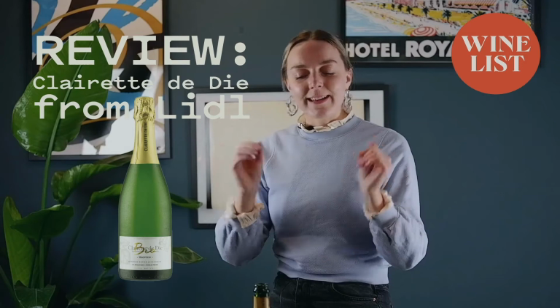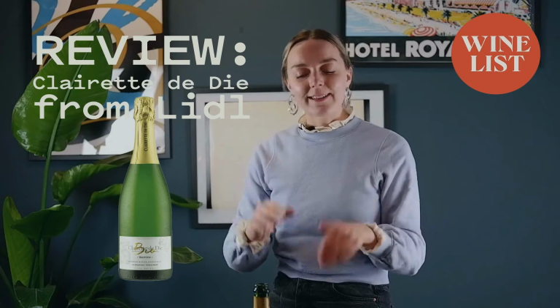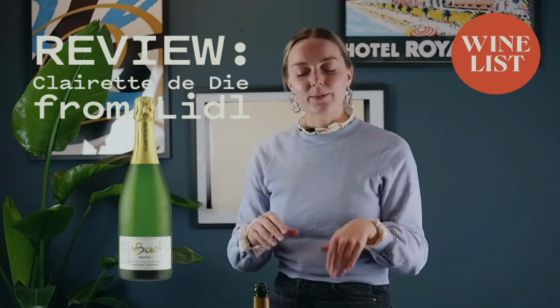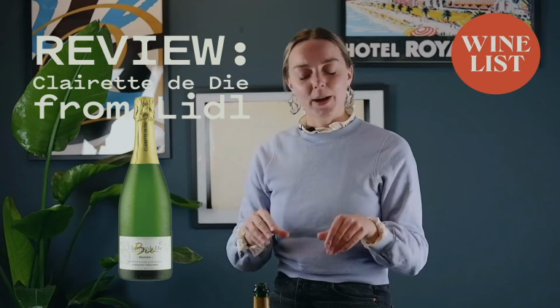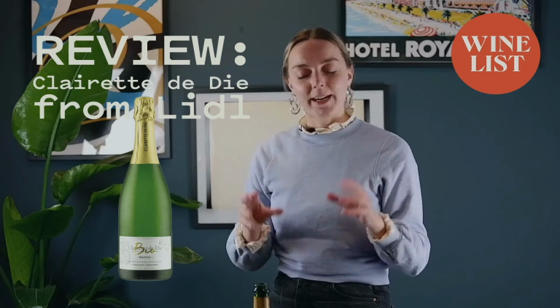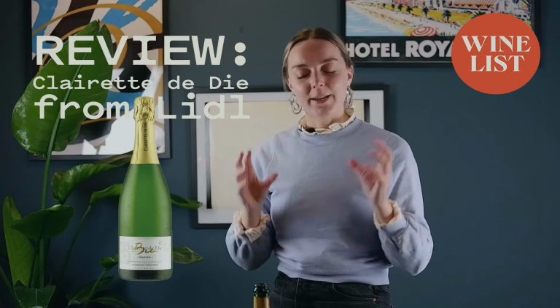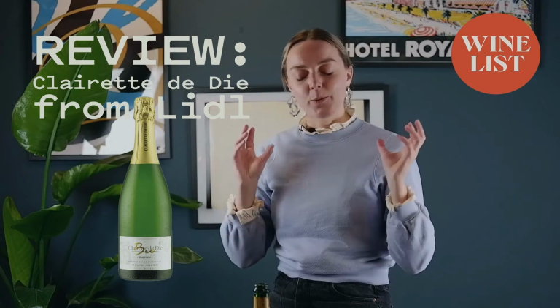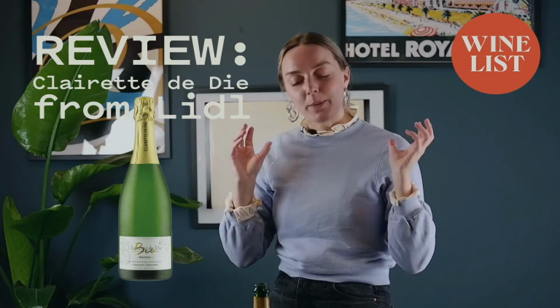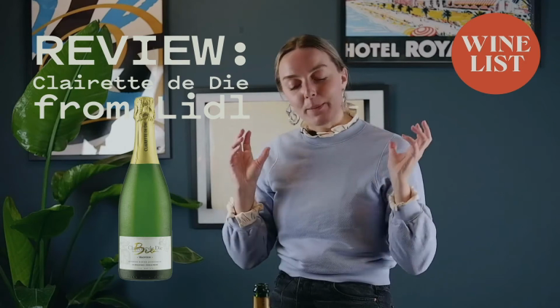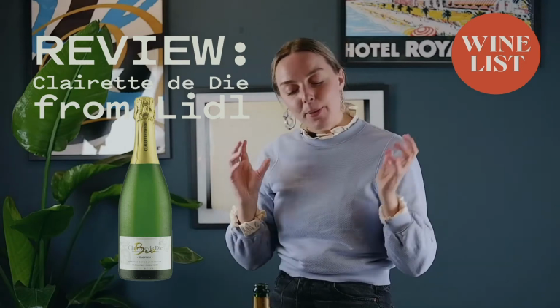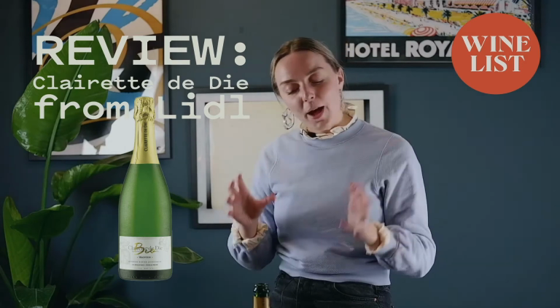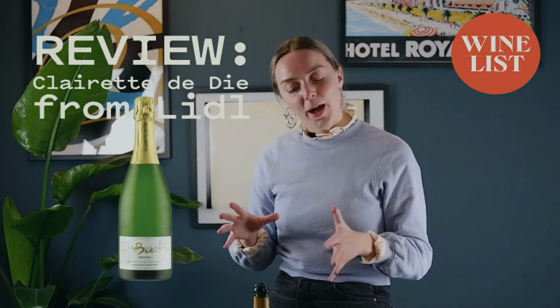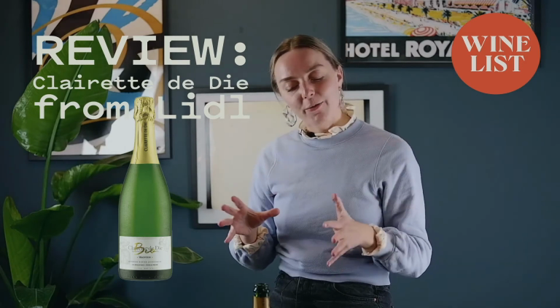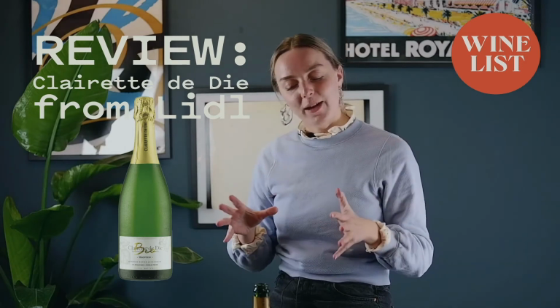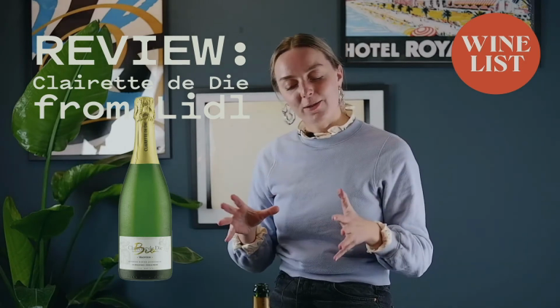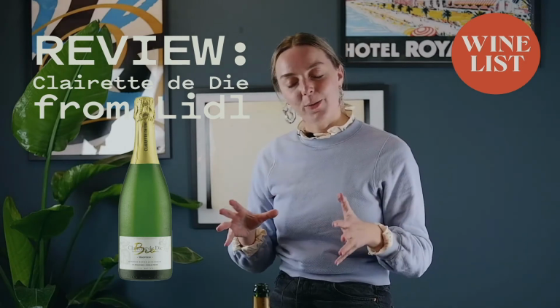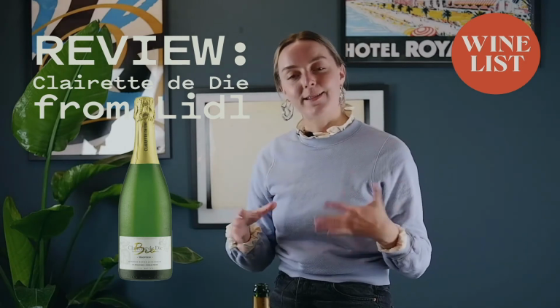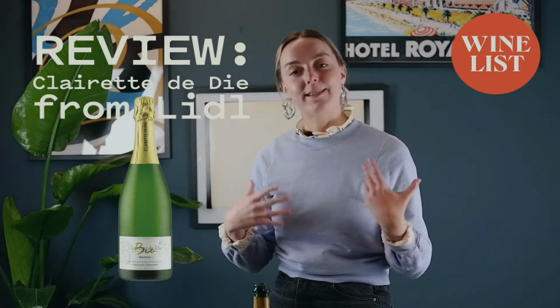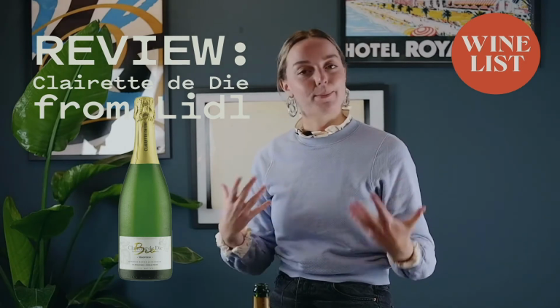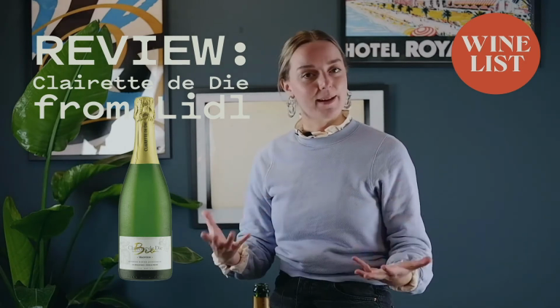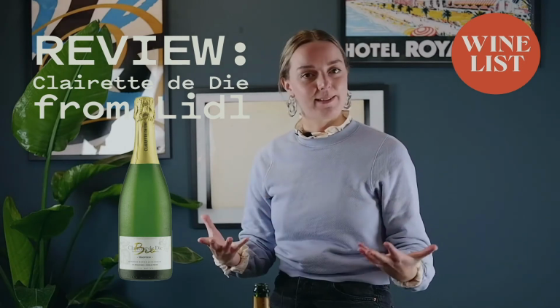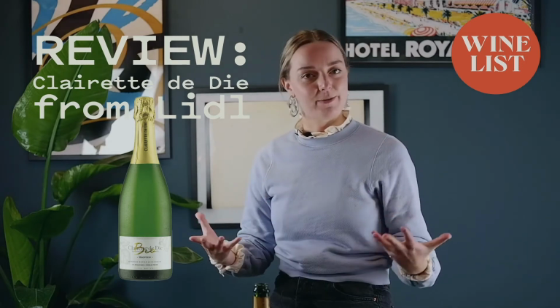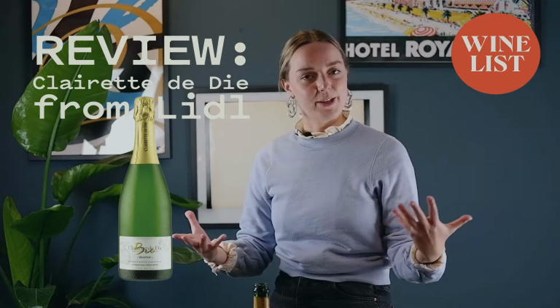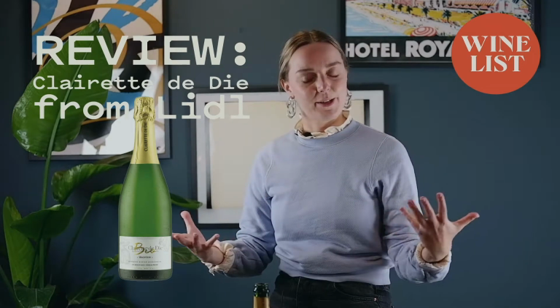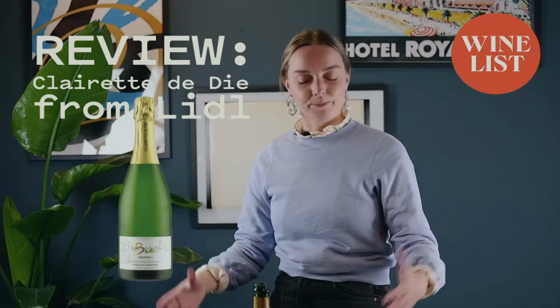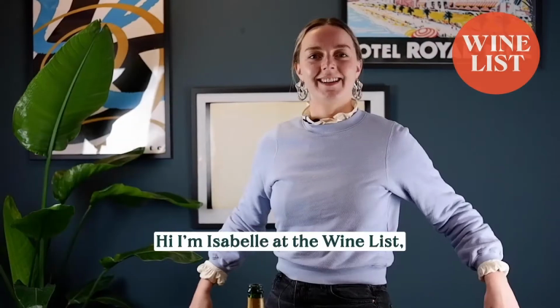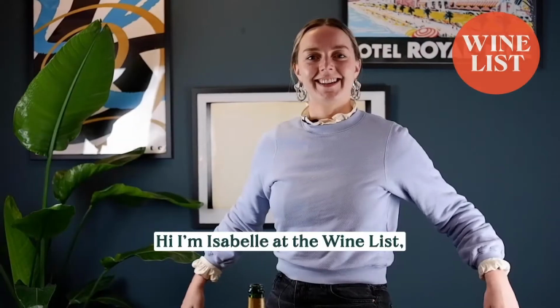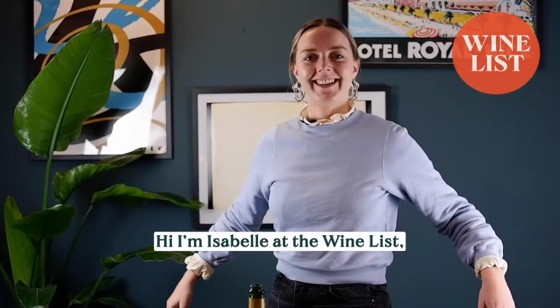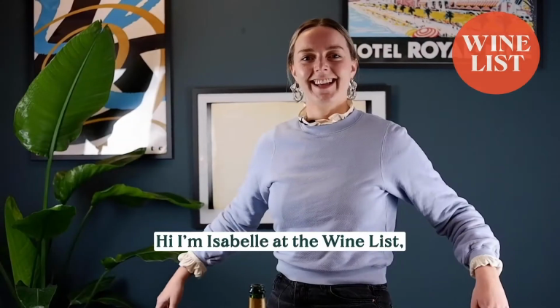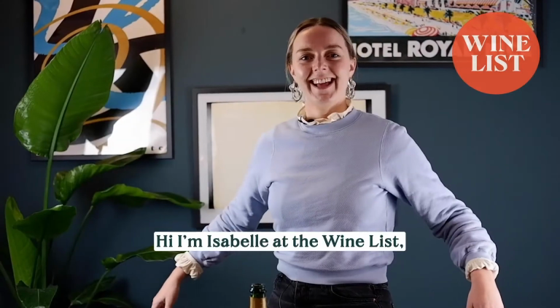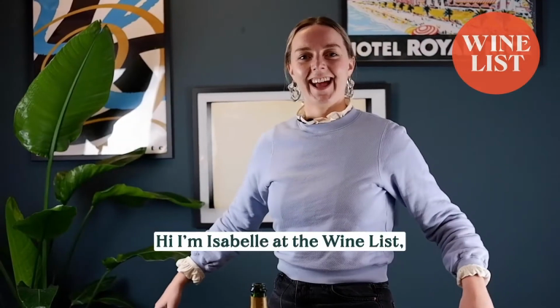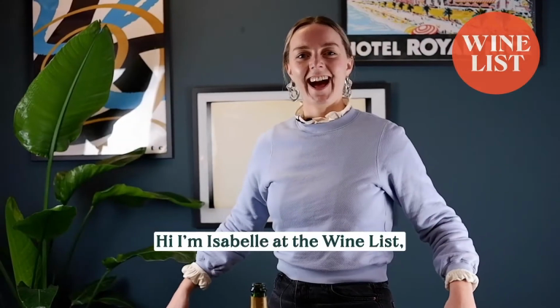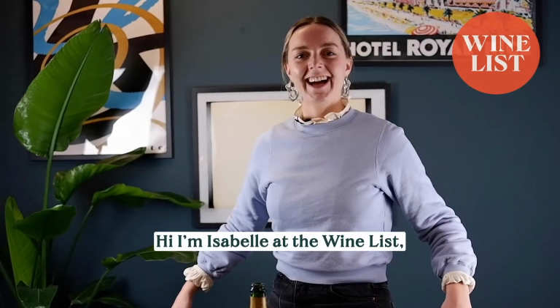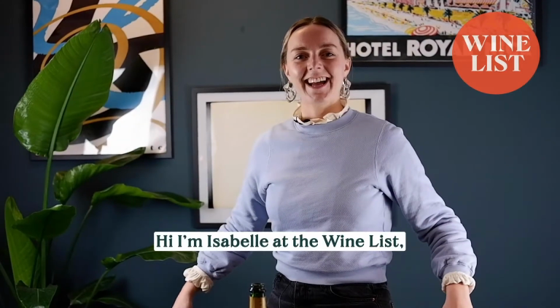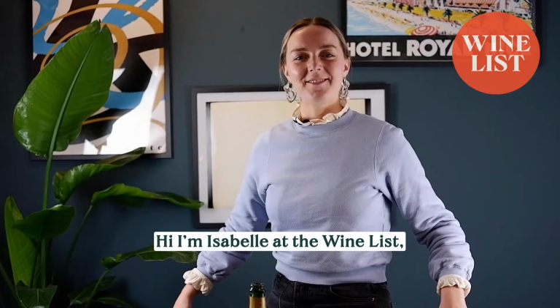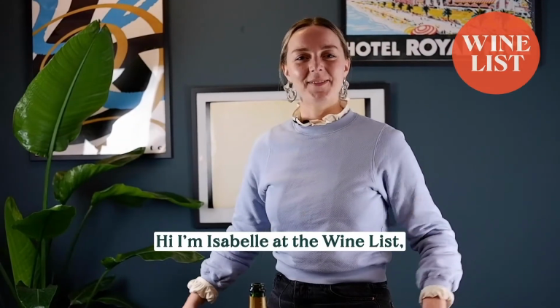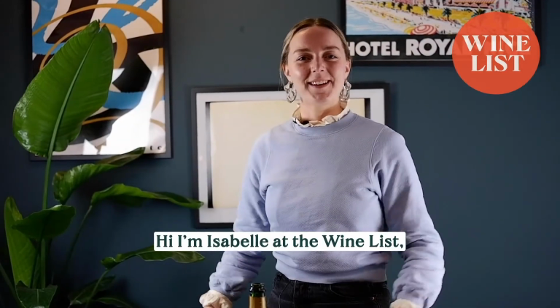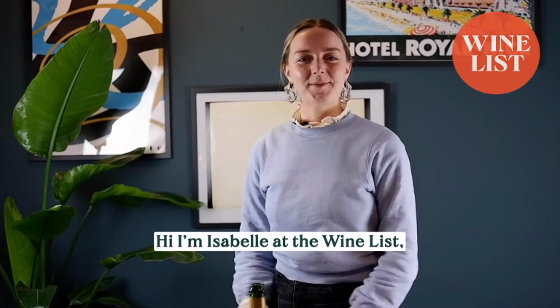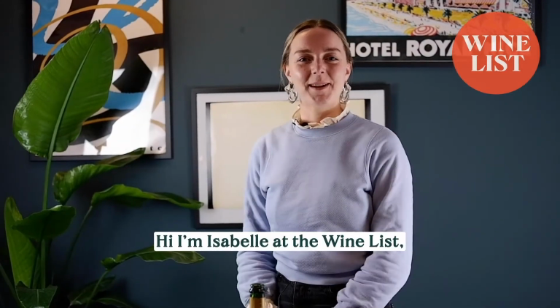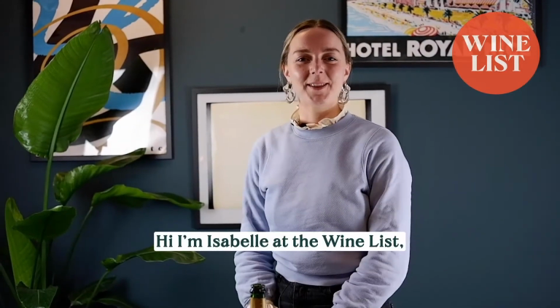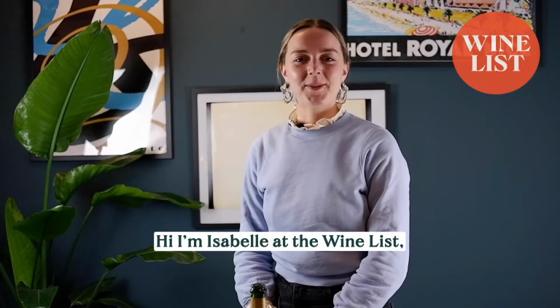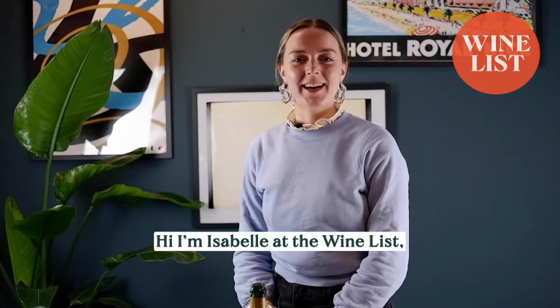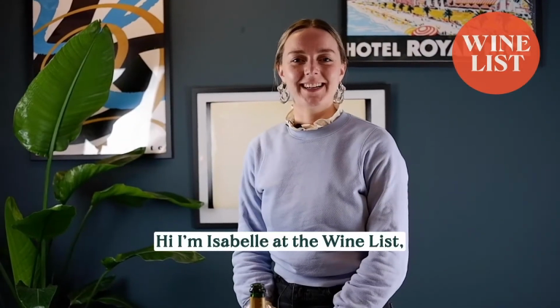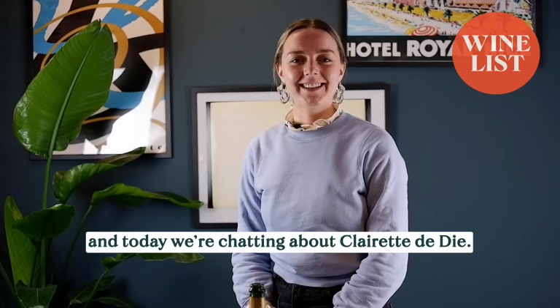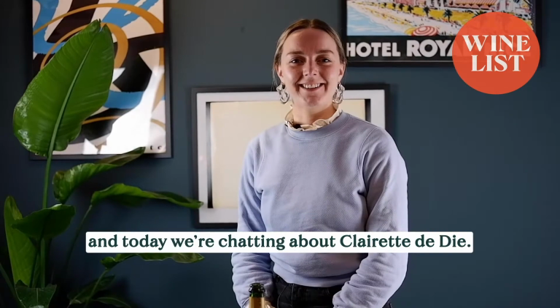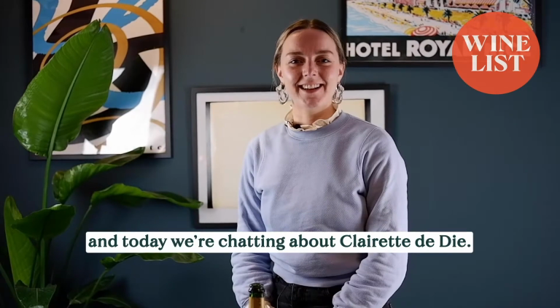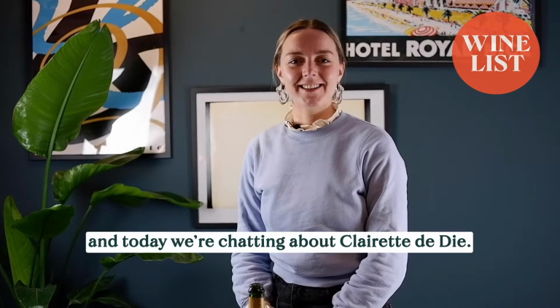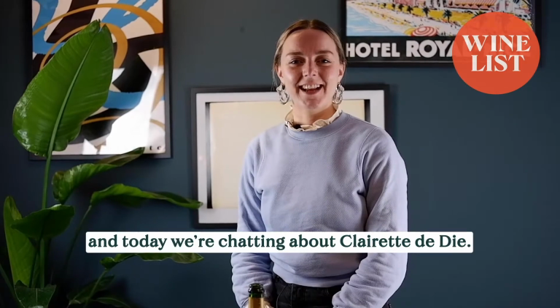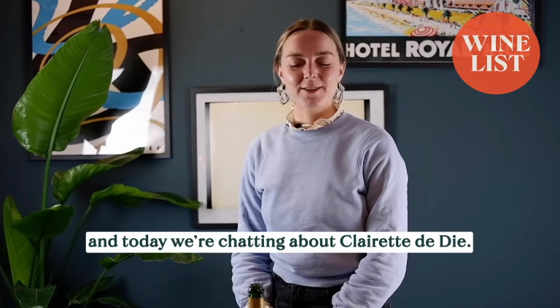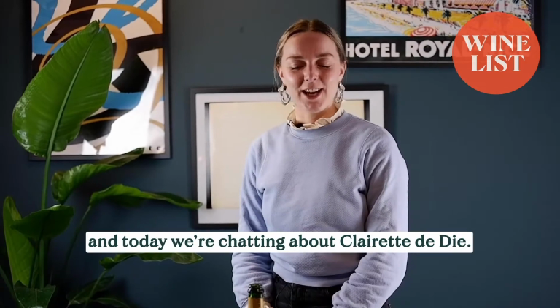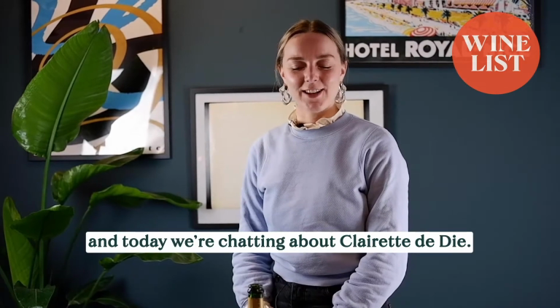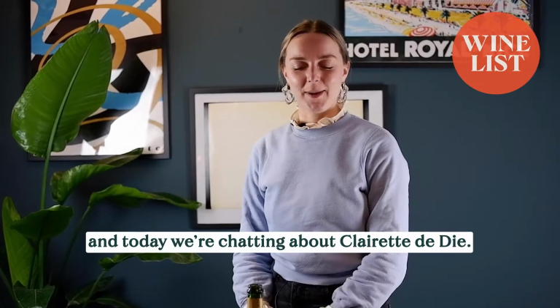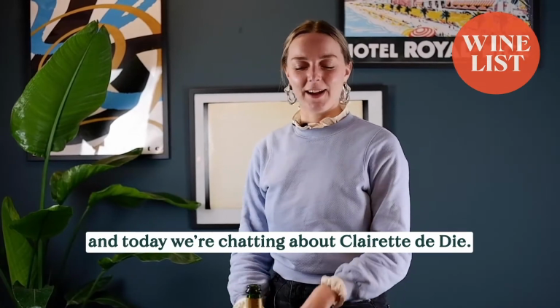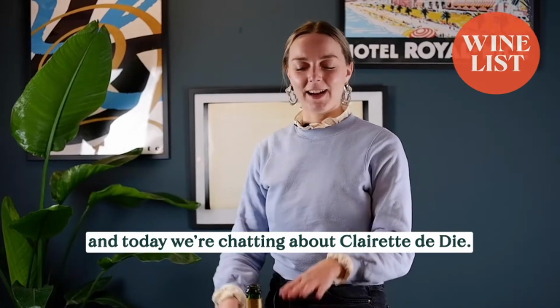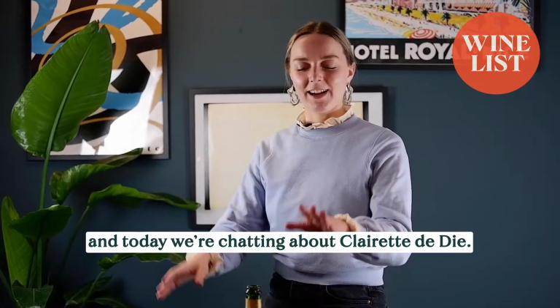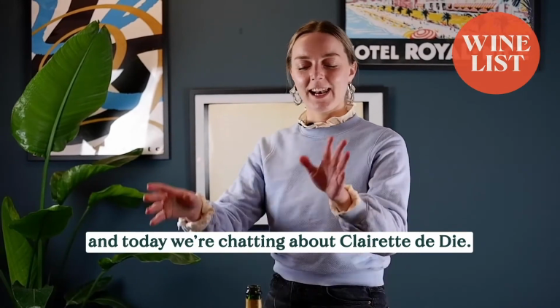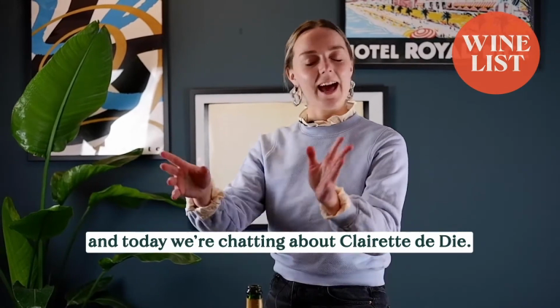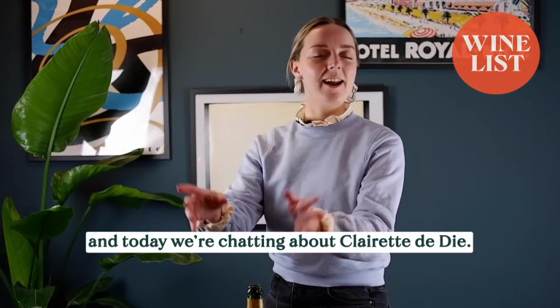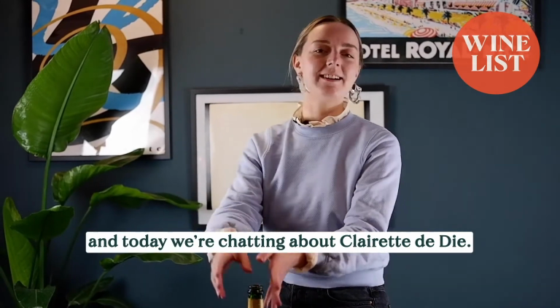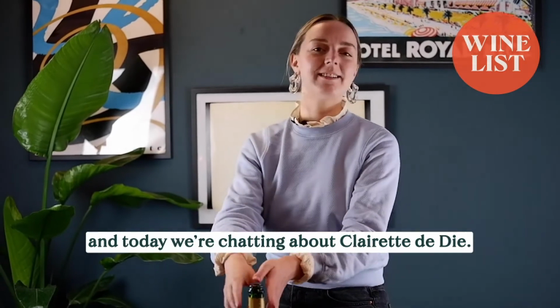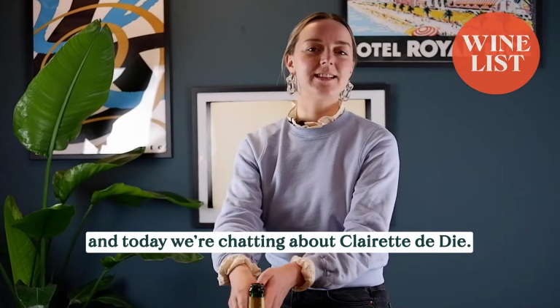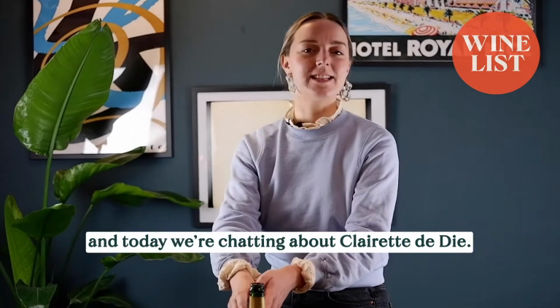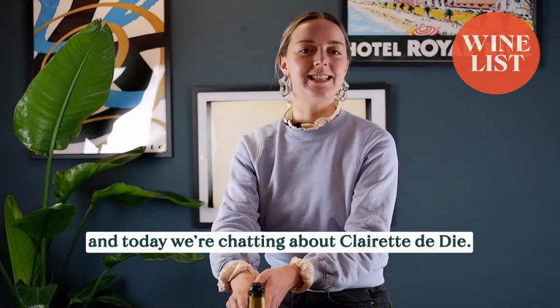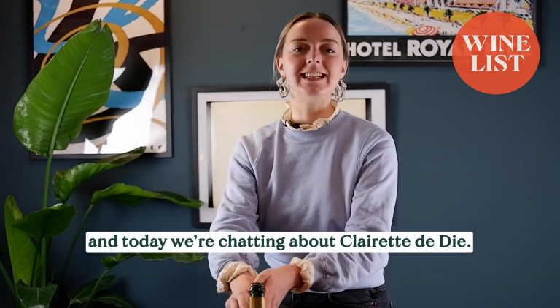This wine will be perfect with spicy food. Hi, I'm Isabelle at The Winelist and today we're chatting about Clairette de Die.